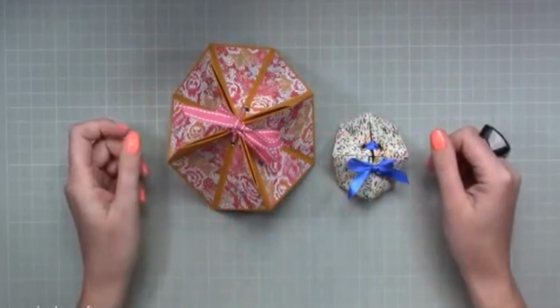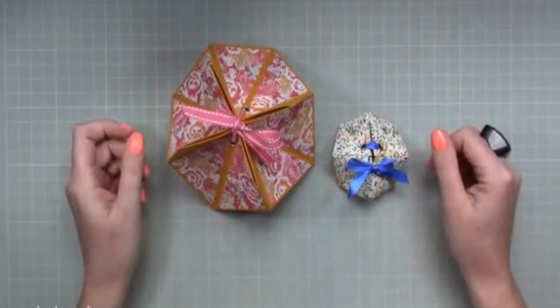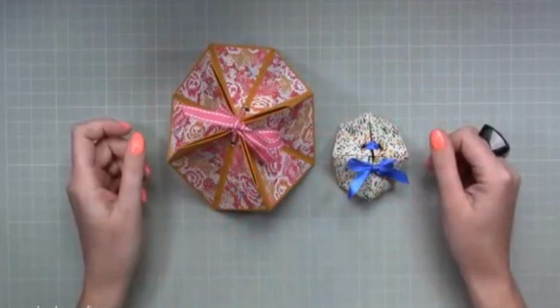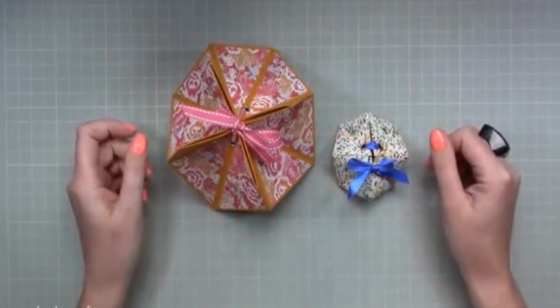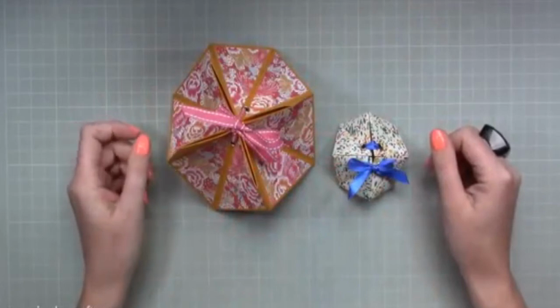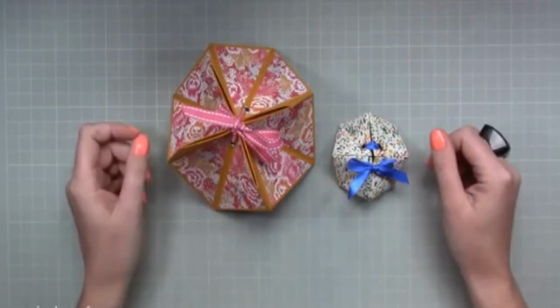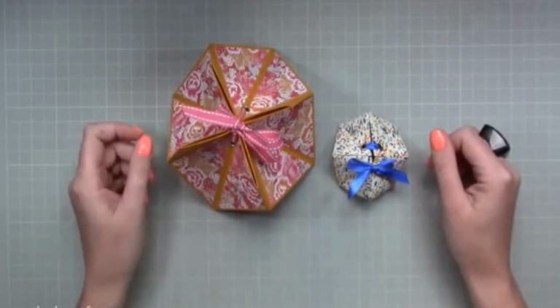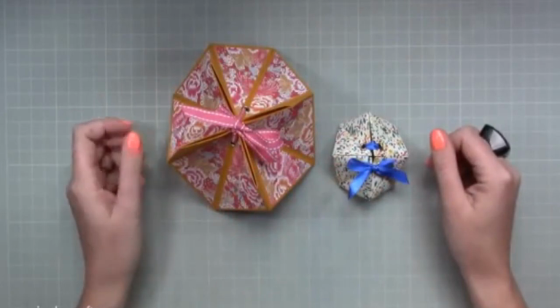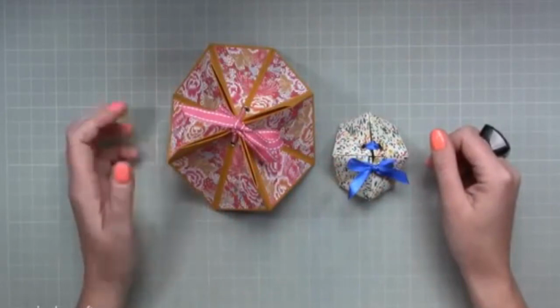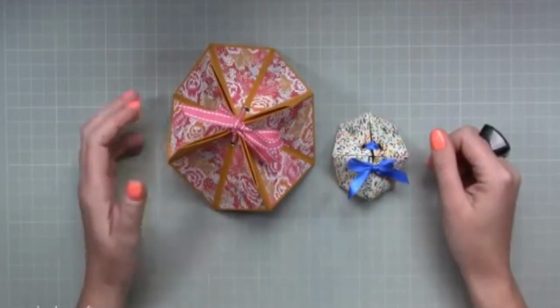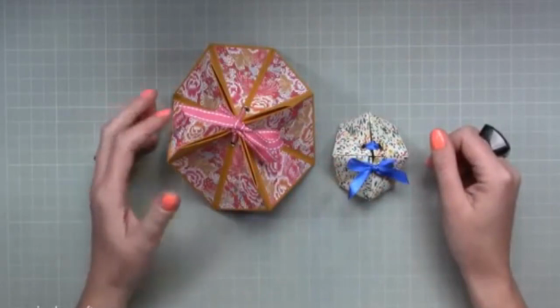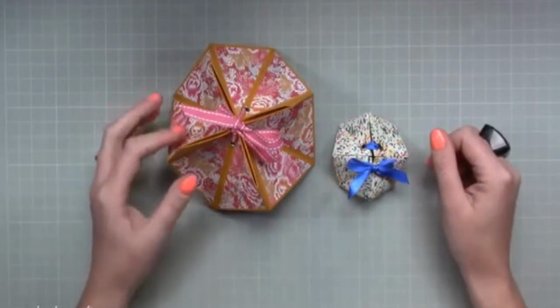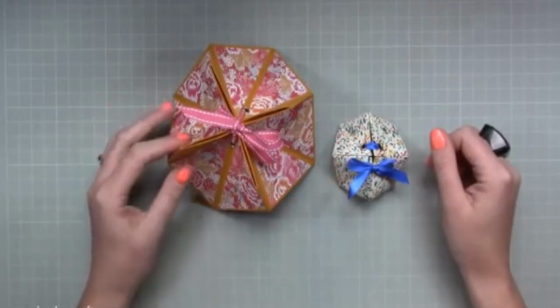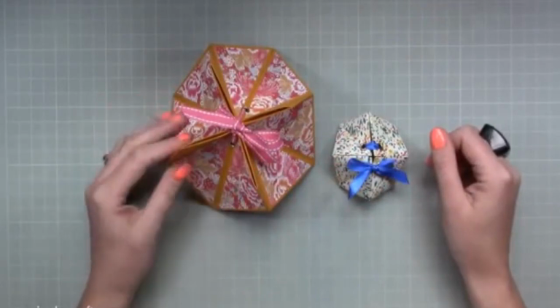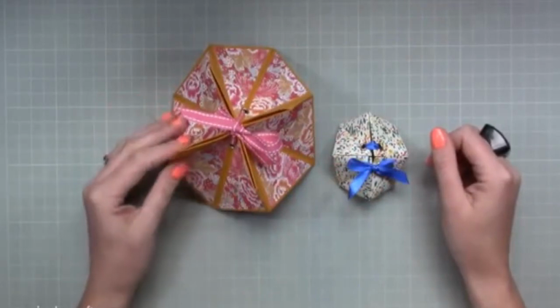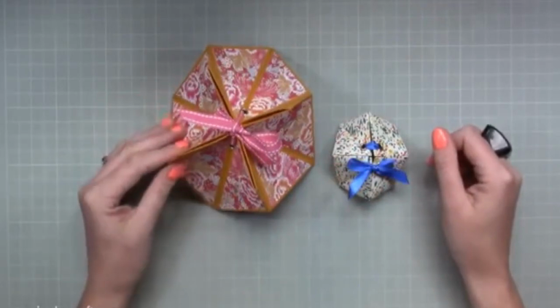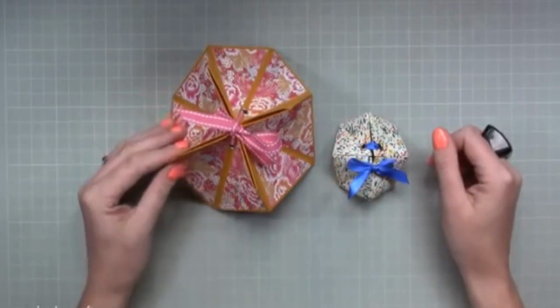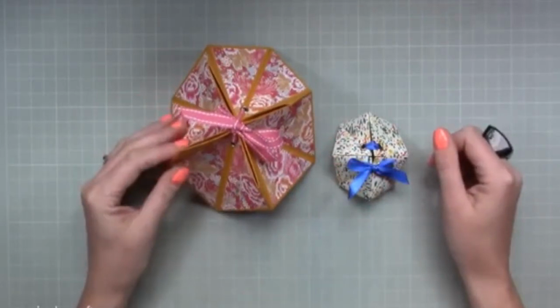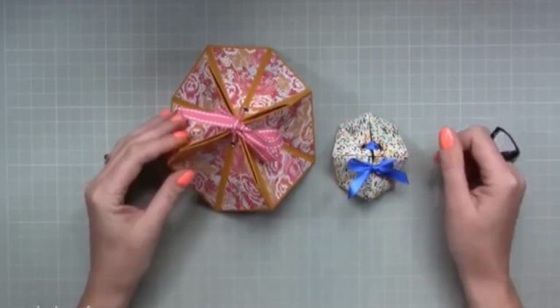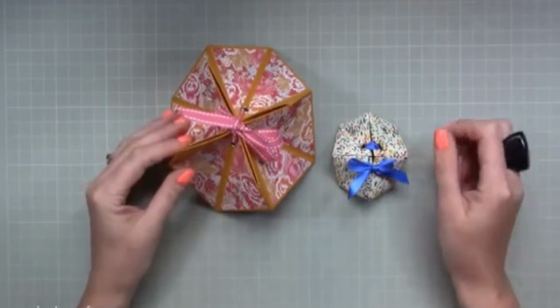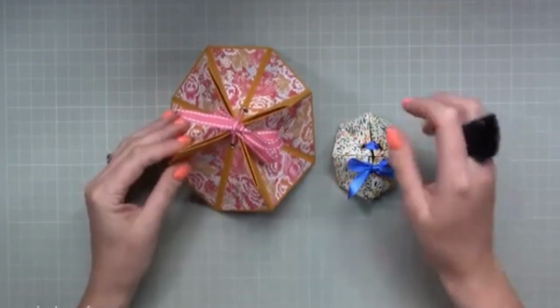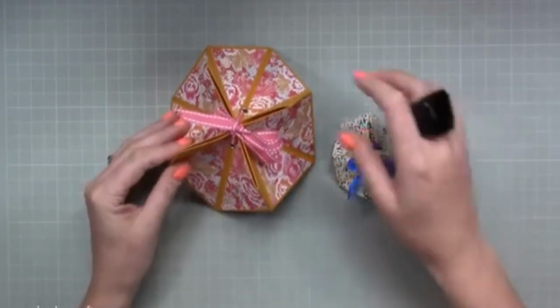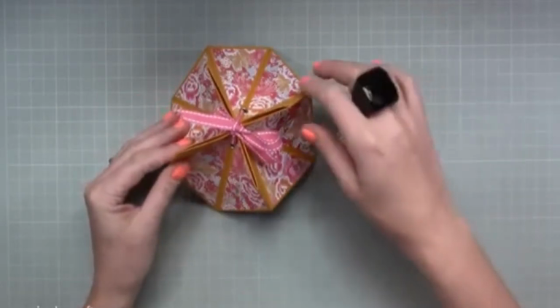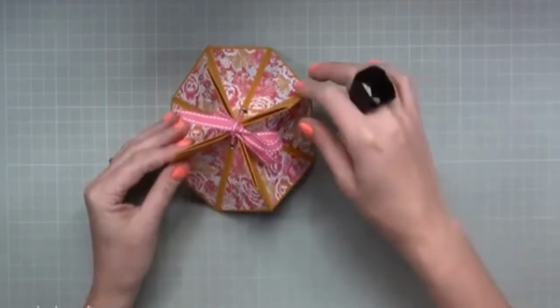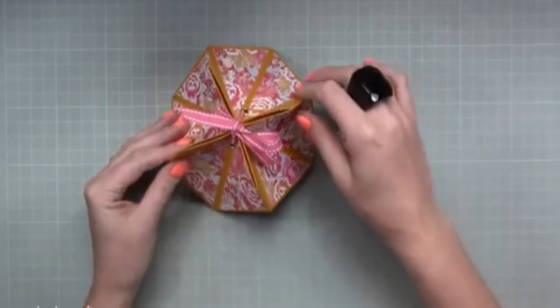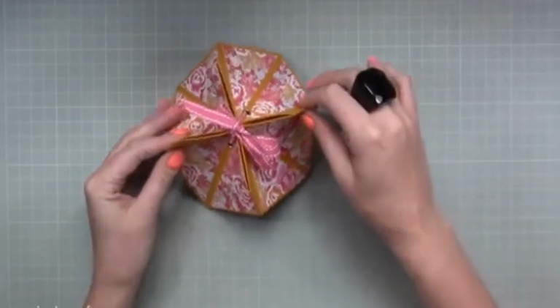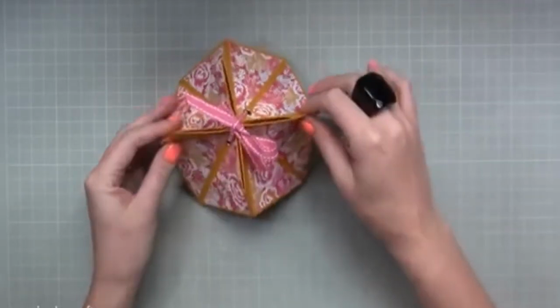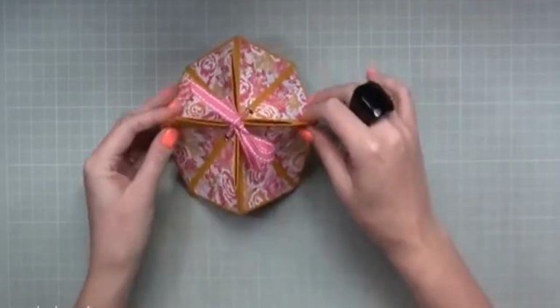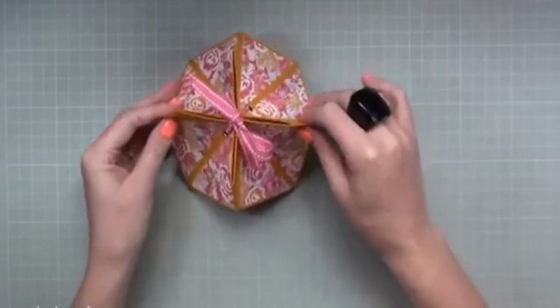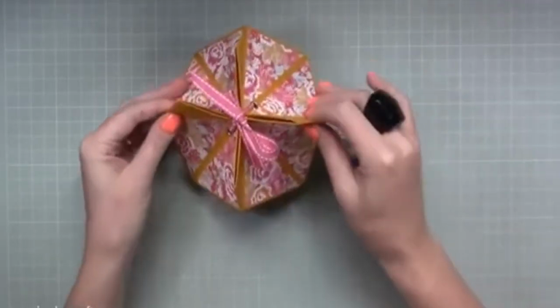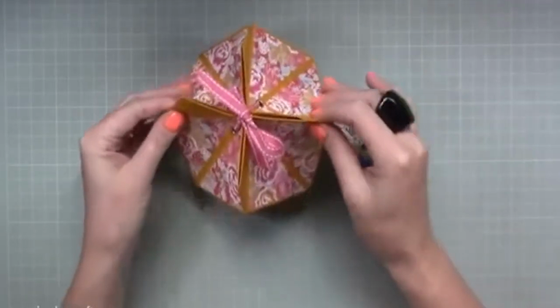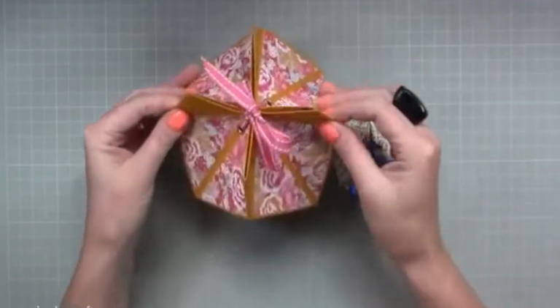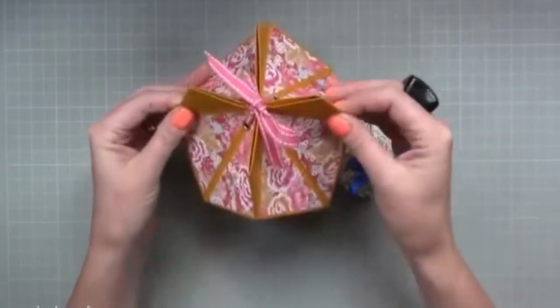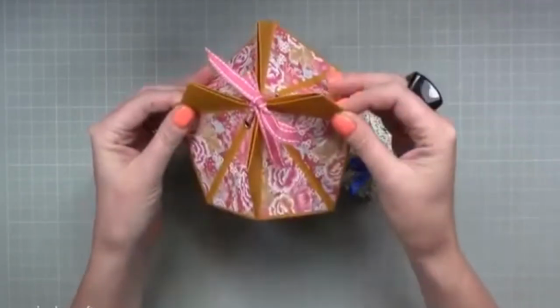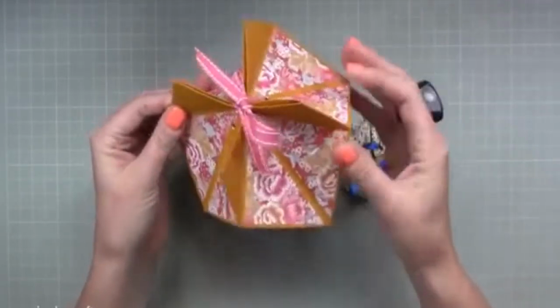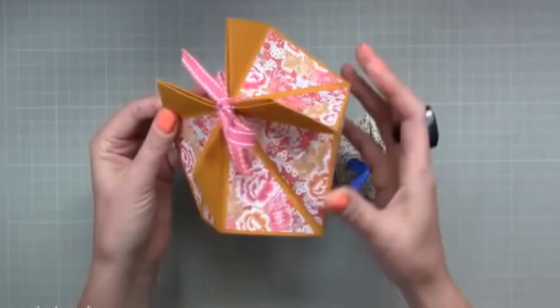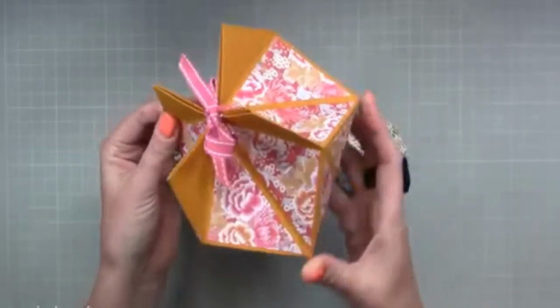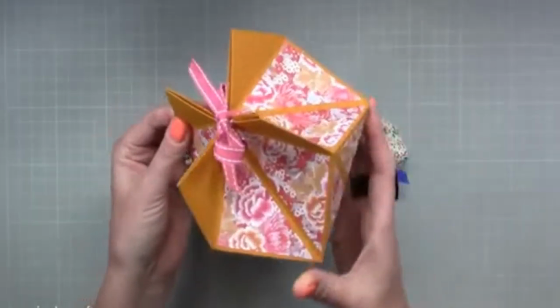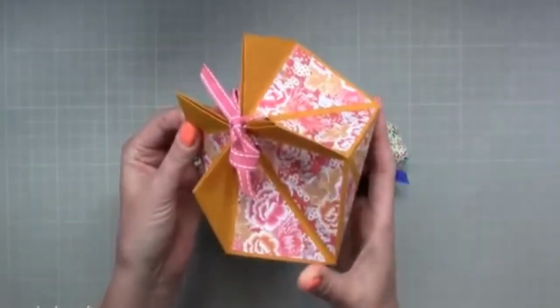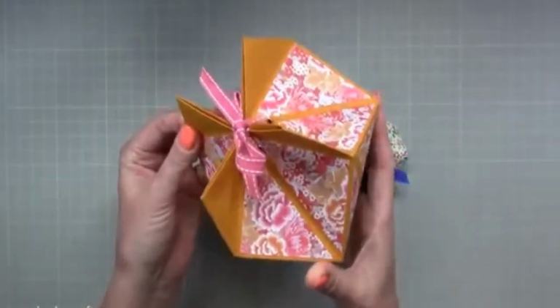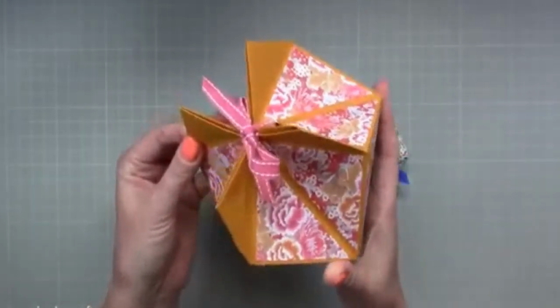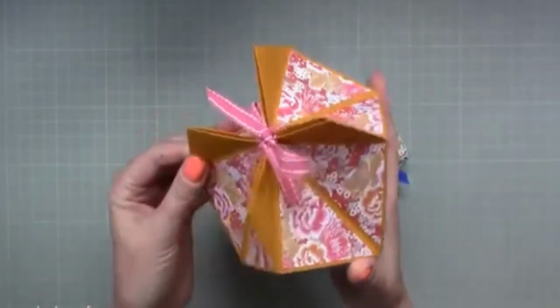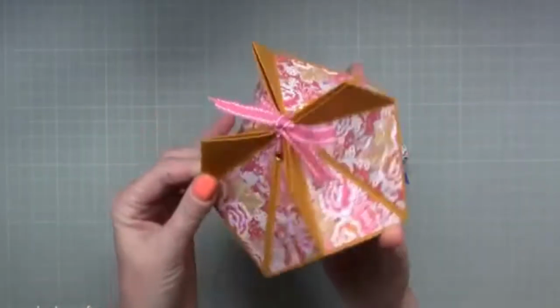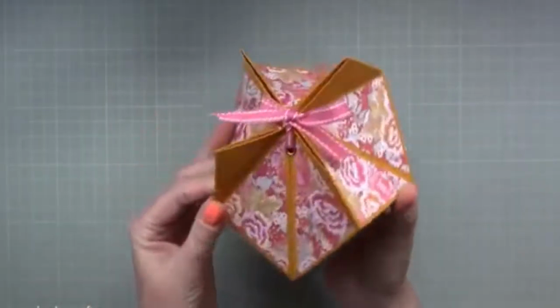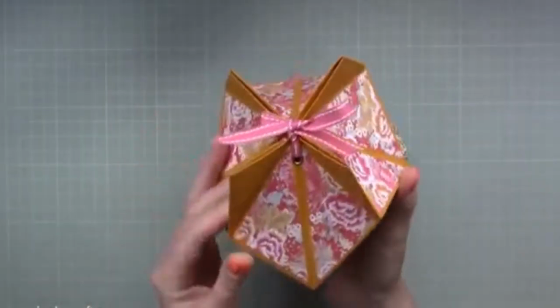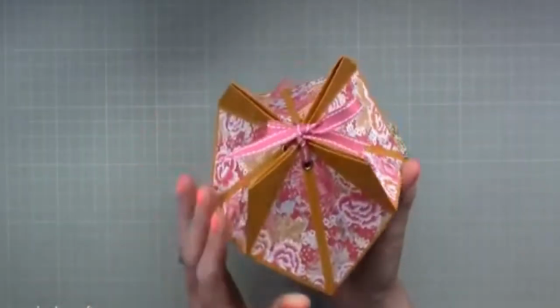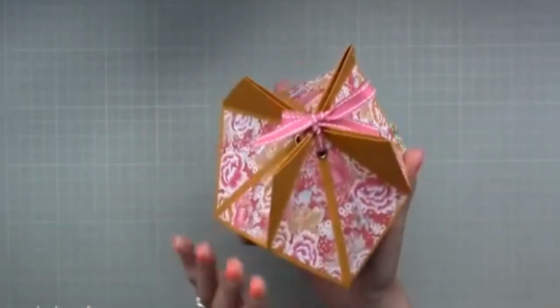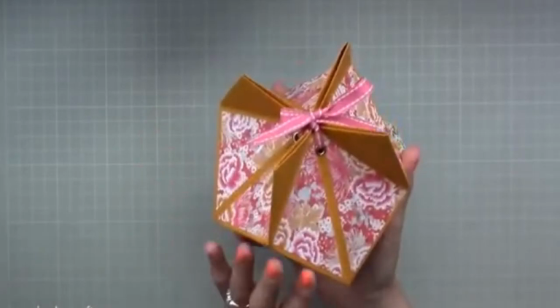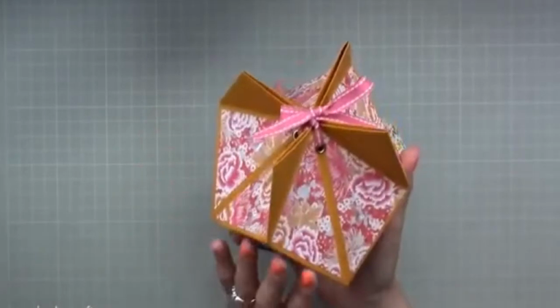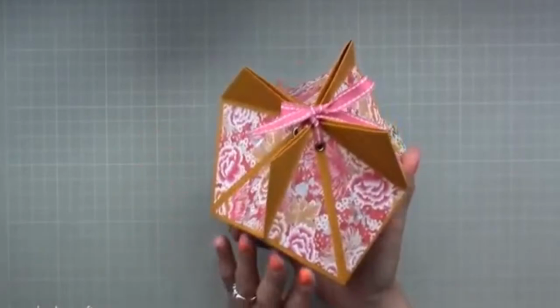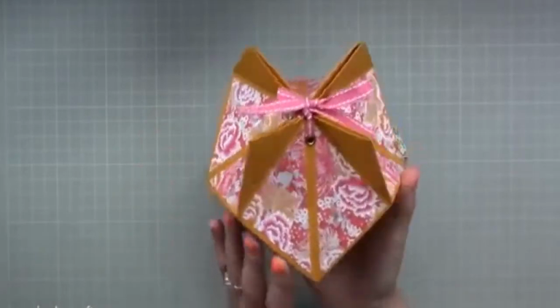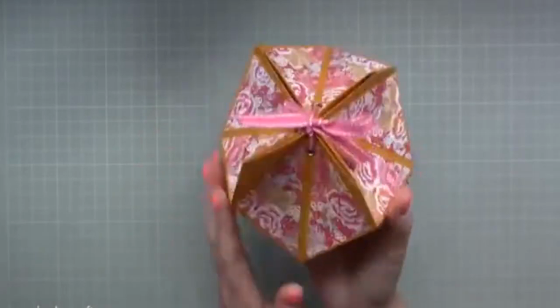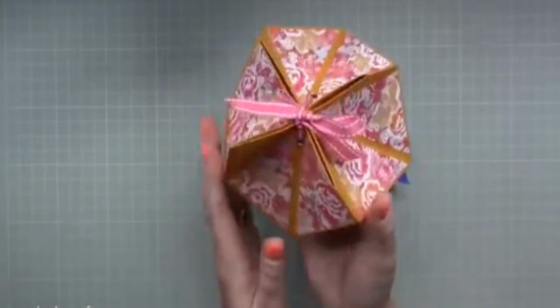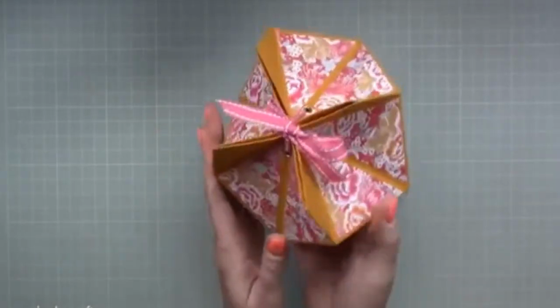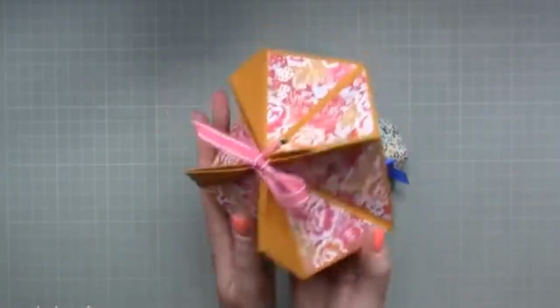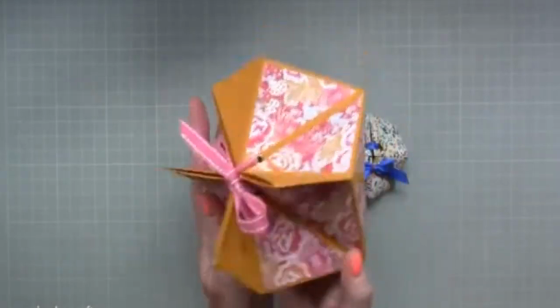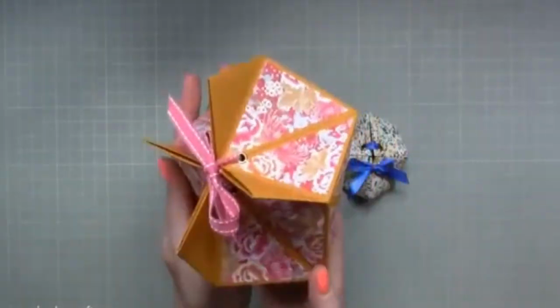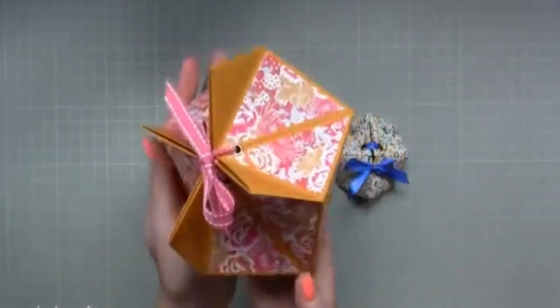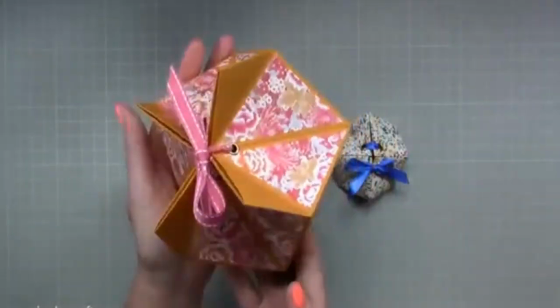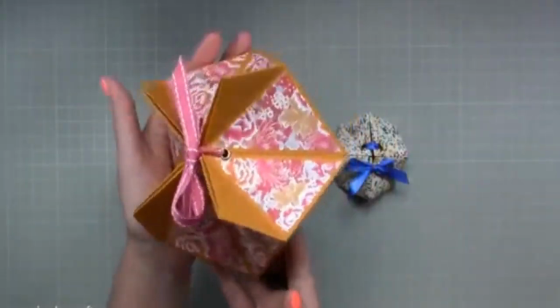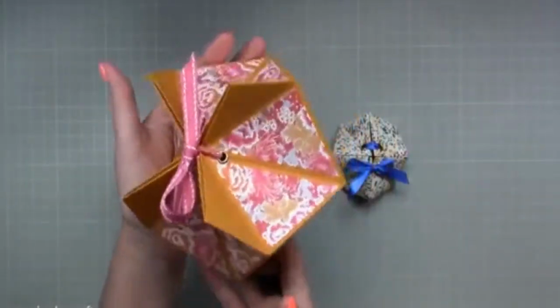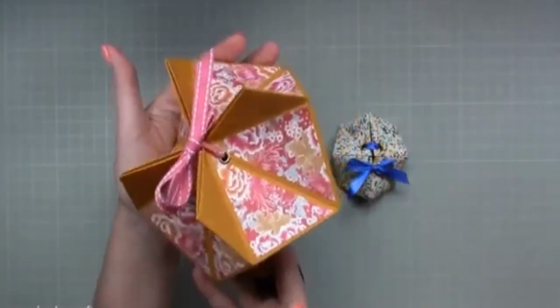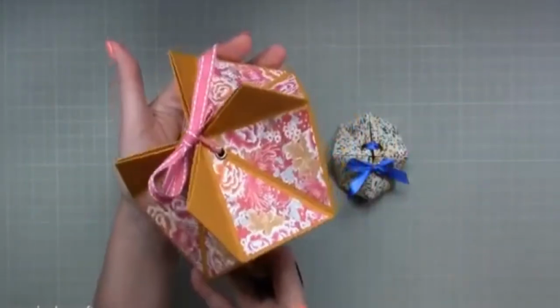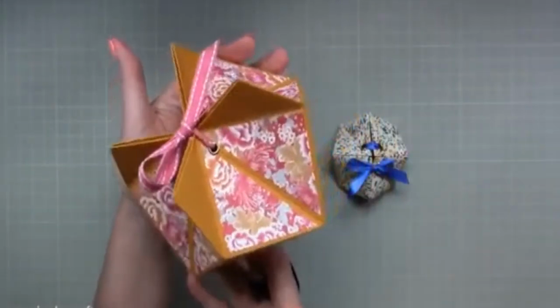Thank you for watching my tutorial today. I'm going to be showing you how to make this really fun faceted origami gift box.